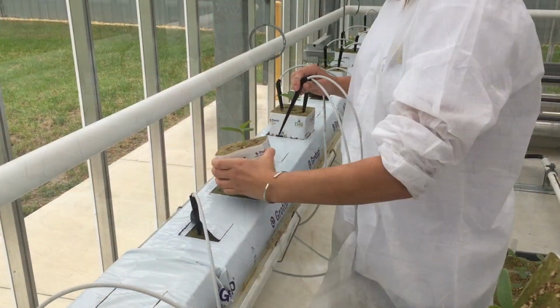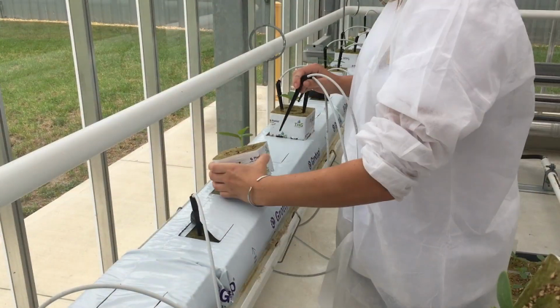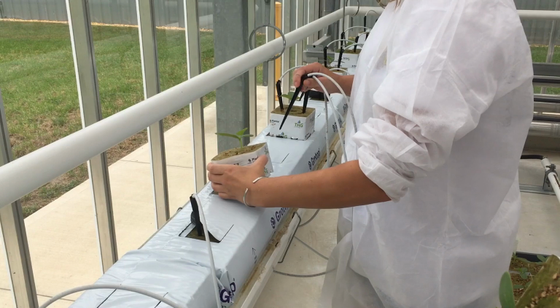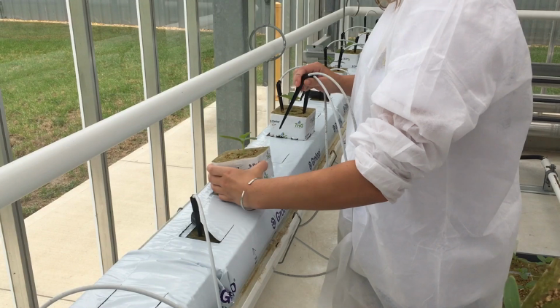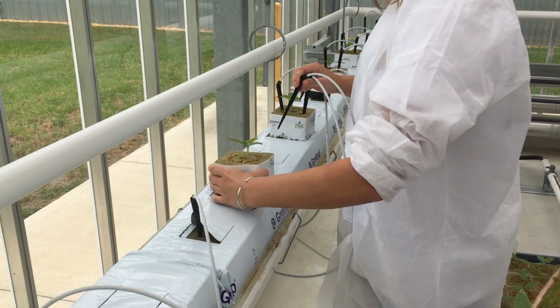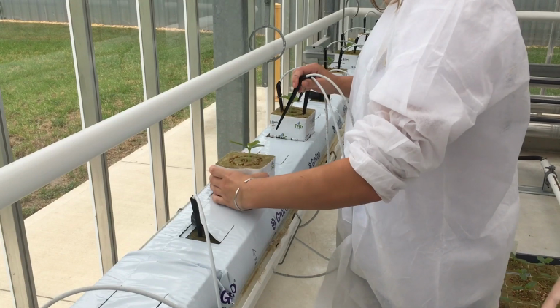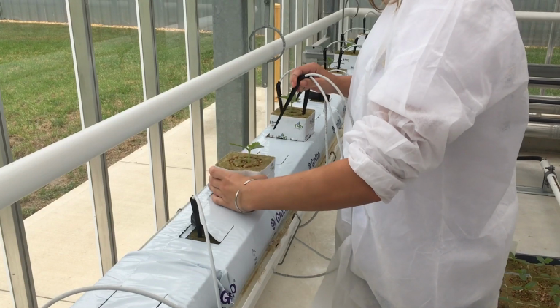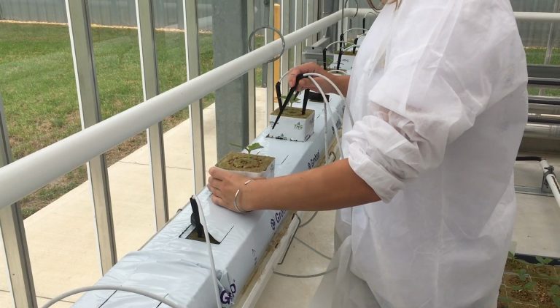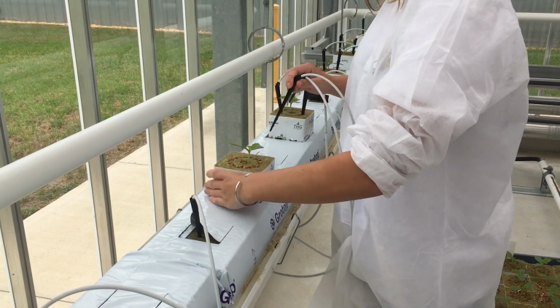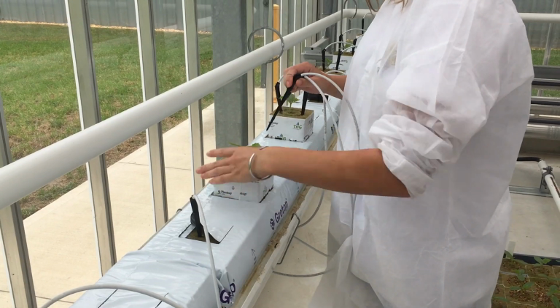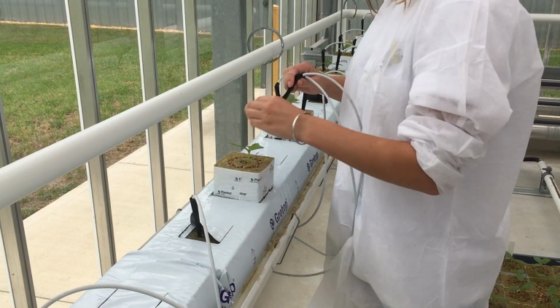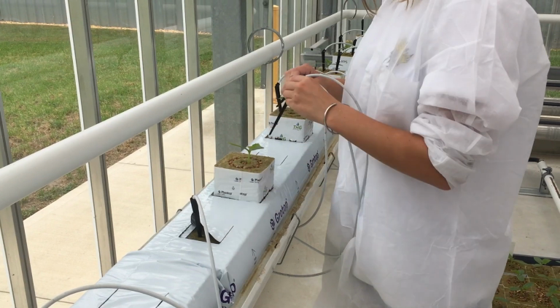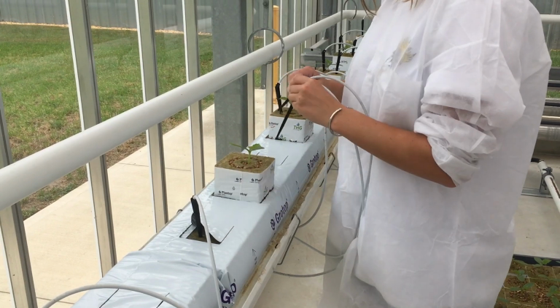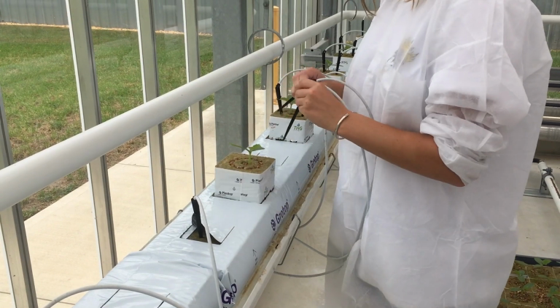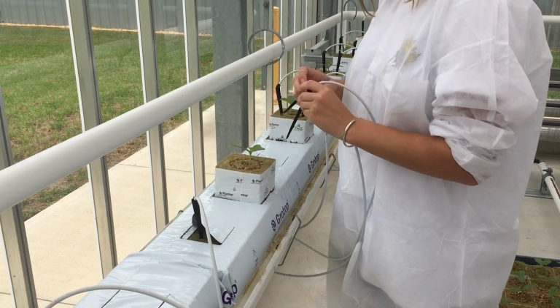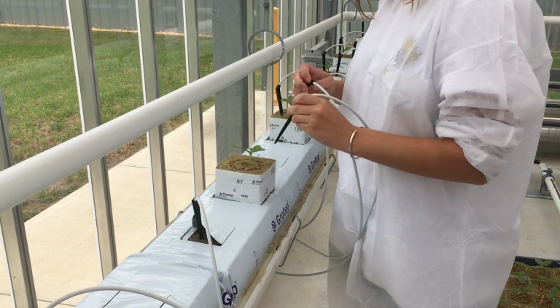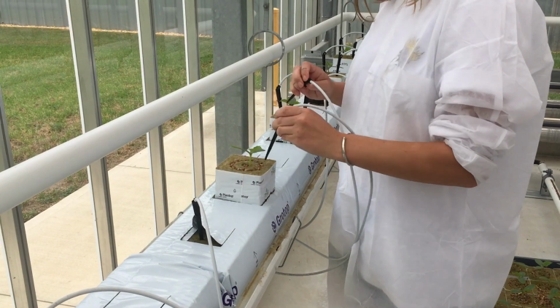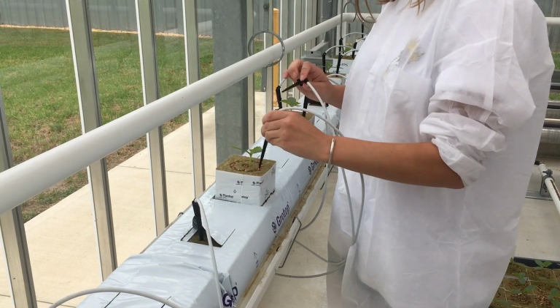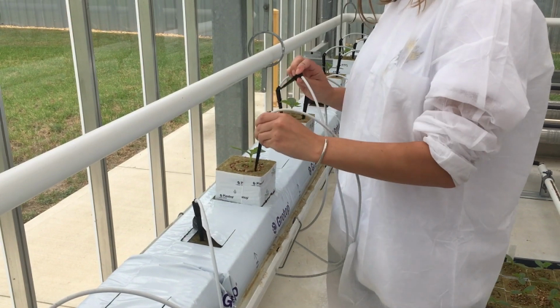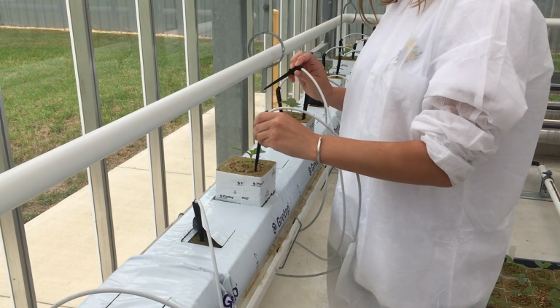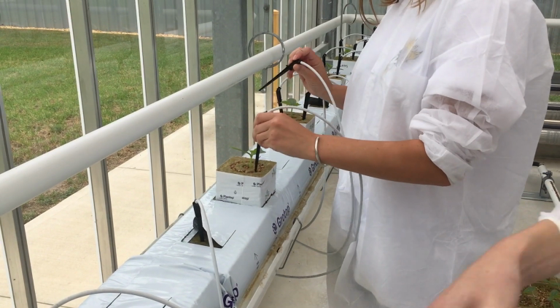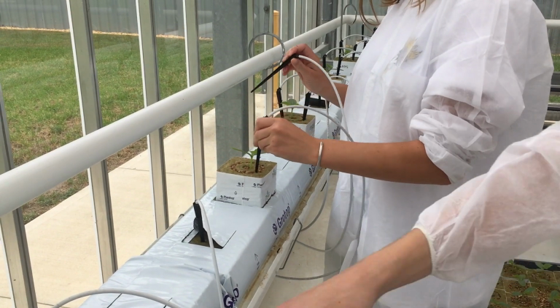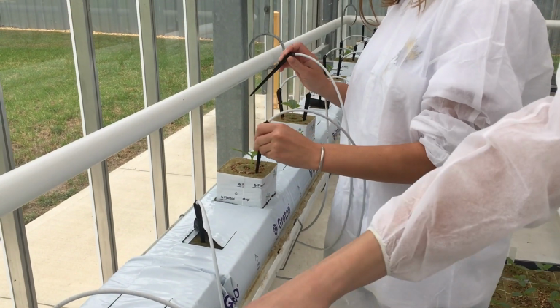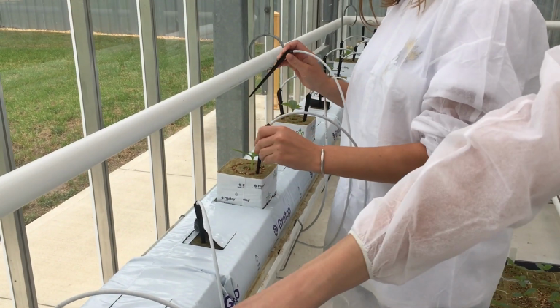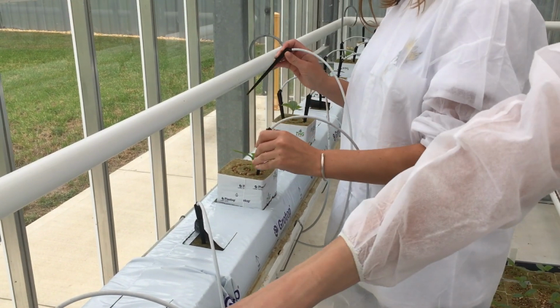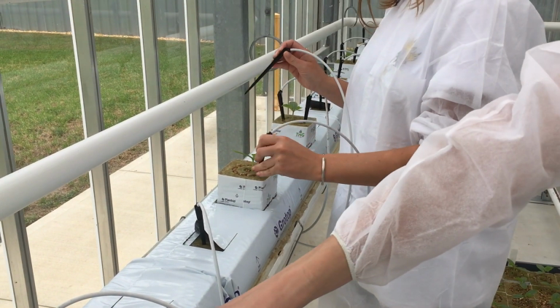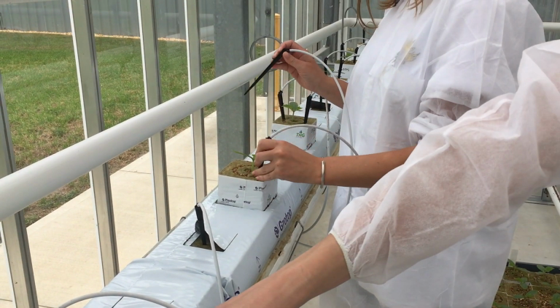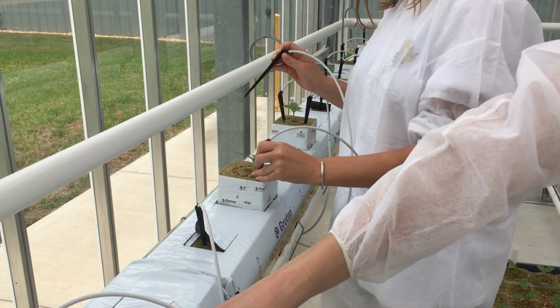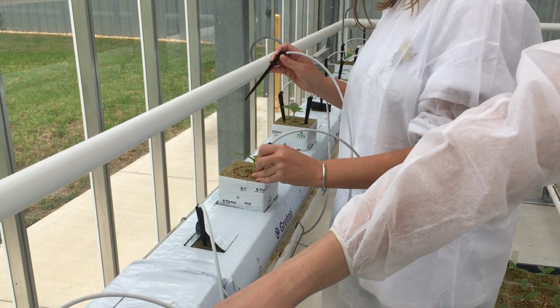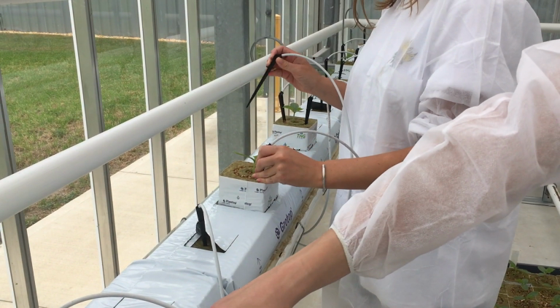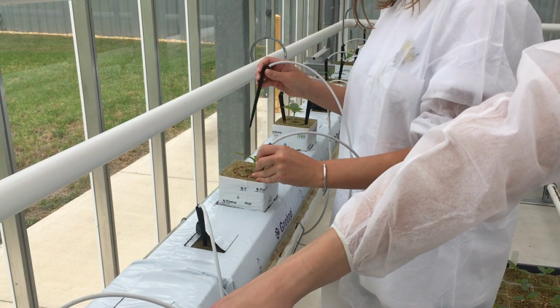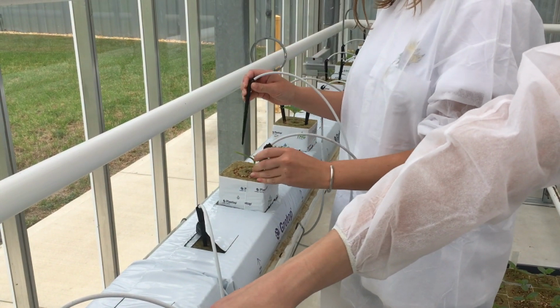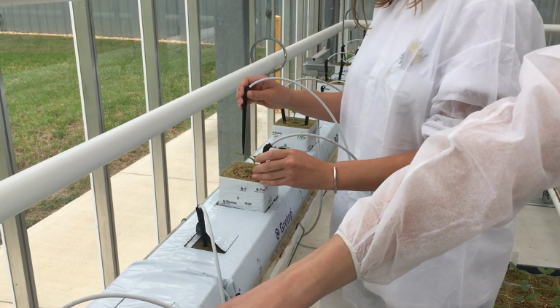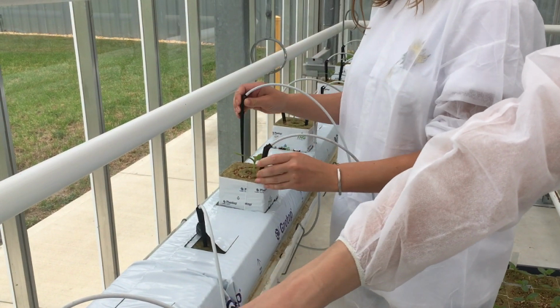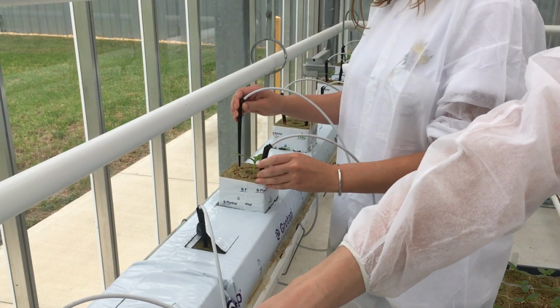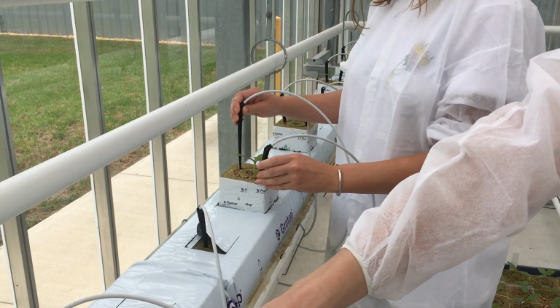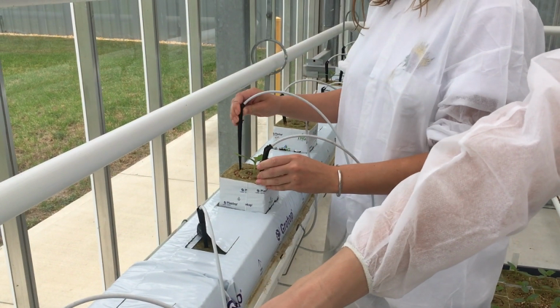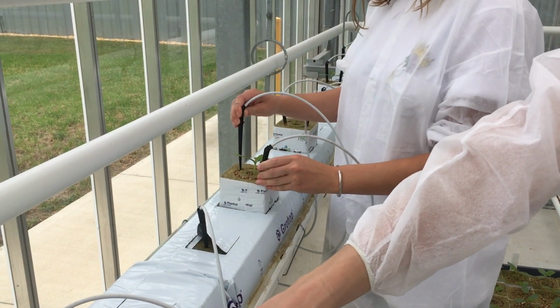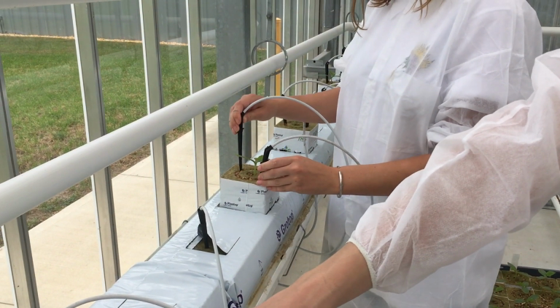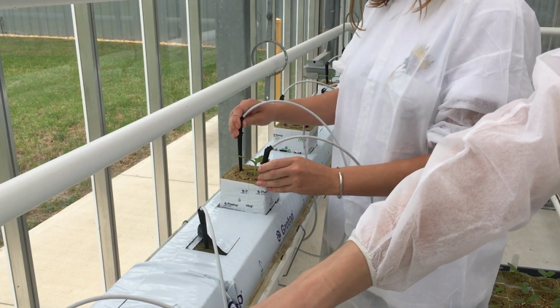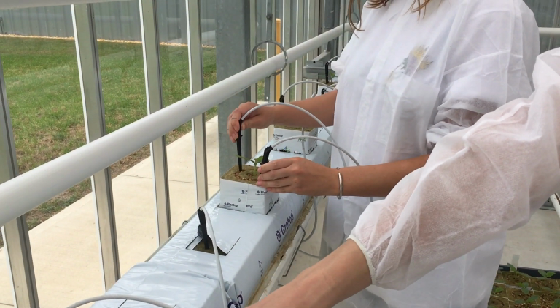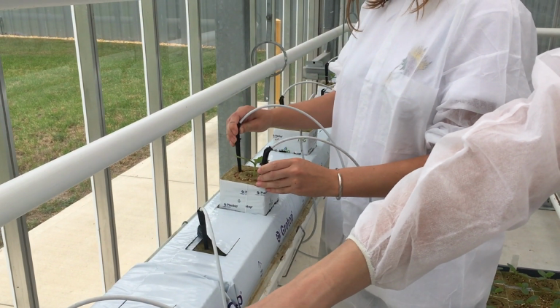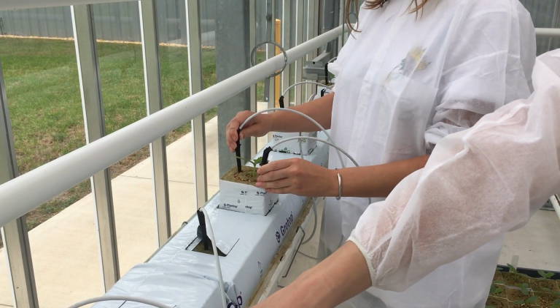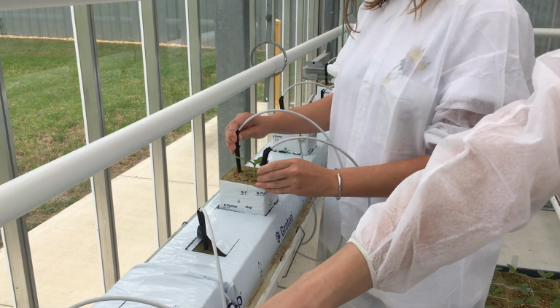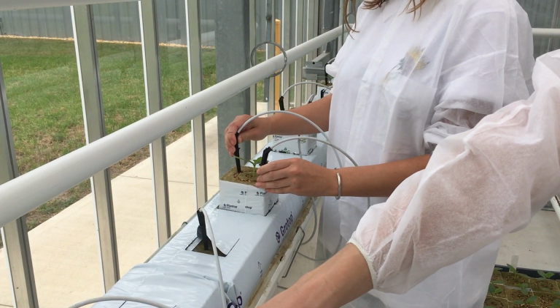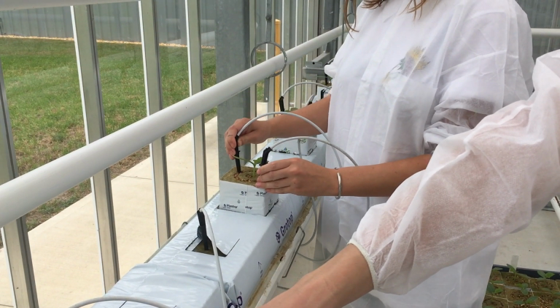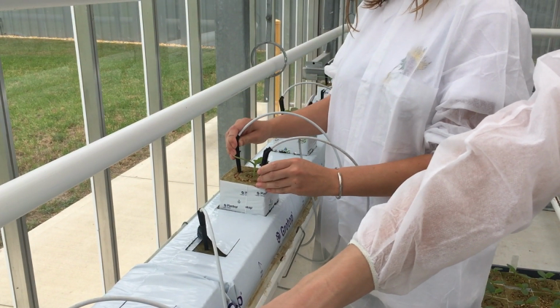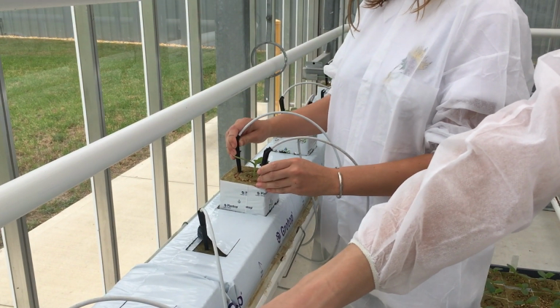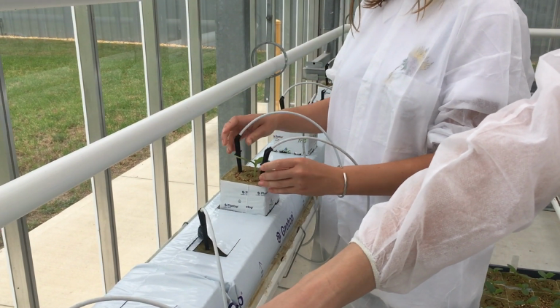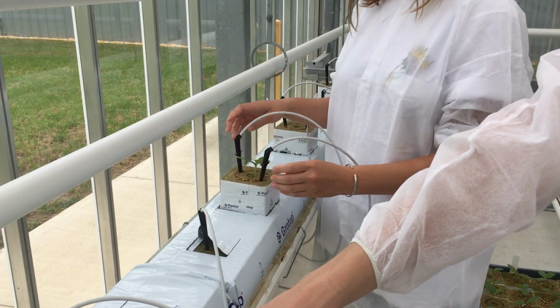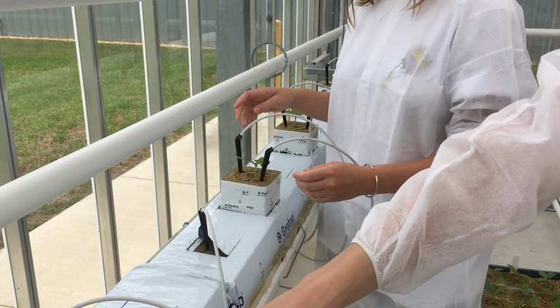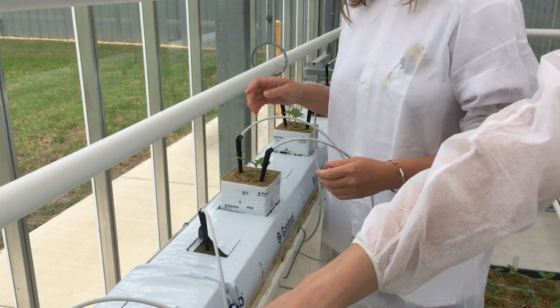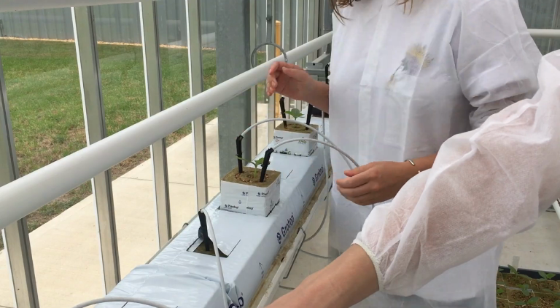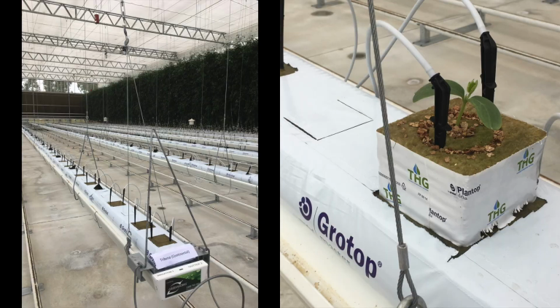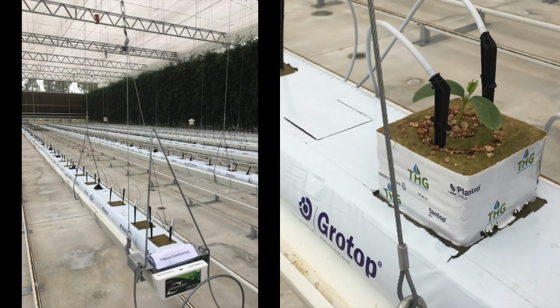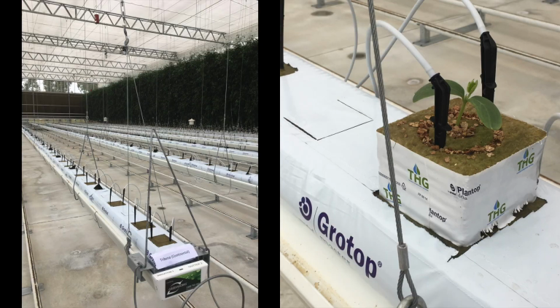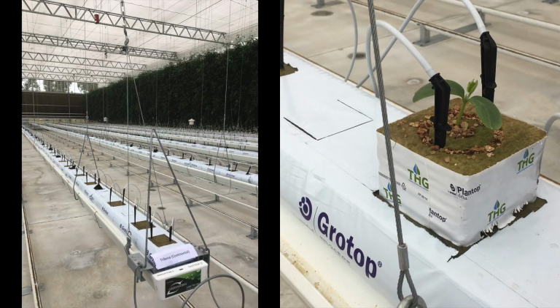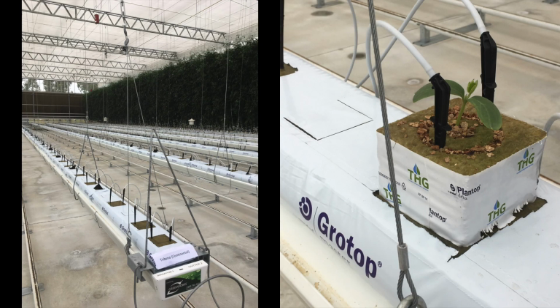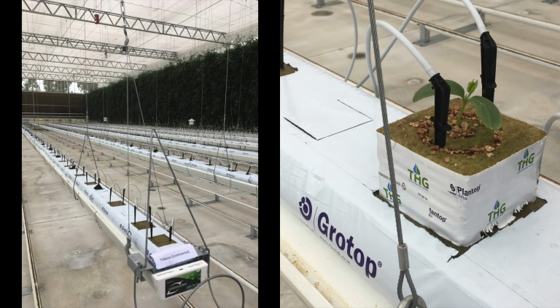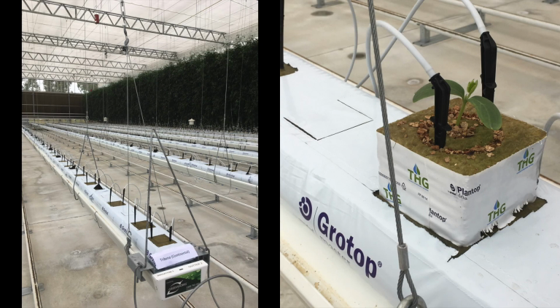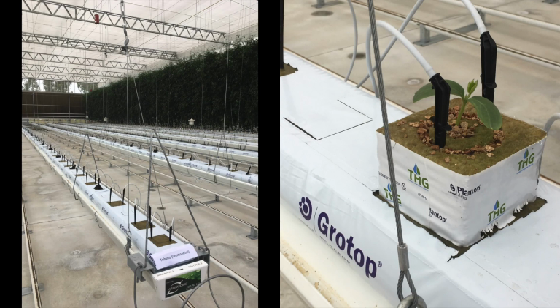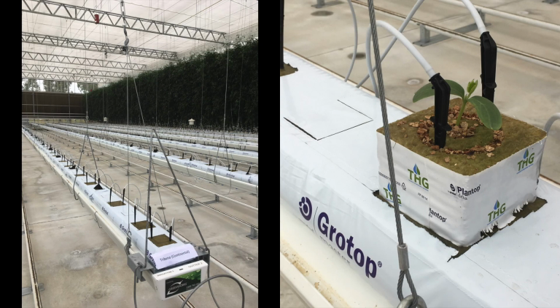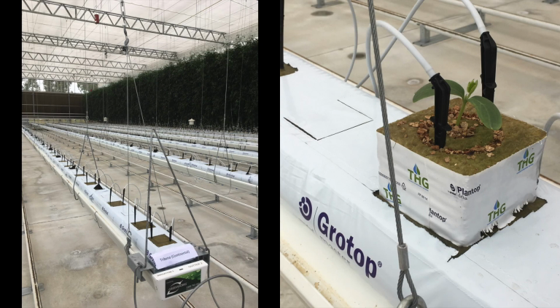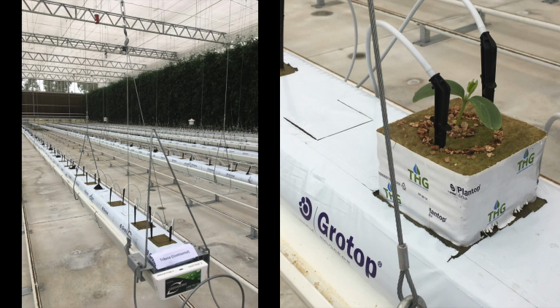Therefore we need to start making the best use of our resources, and using high-tech greenhouses could be the solution to this.